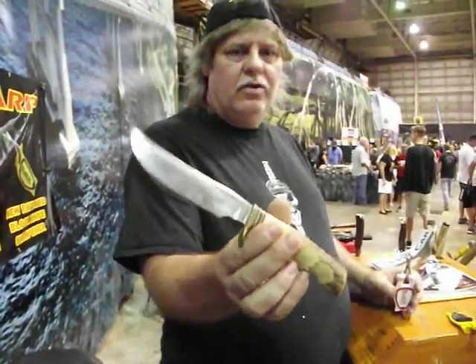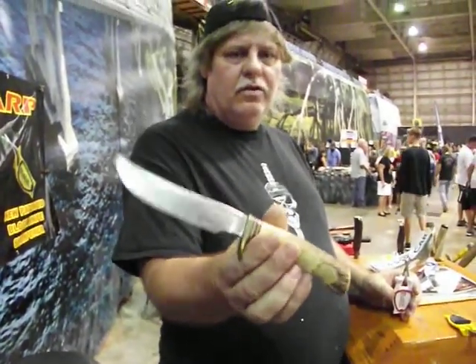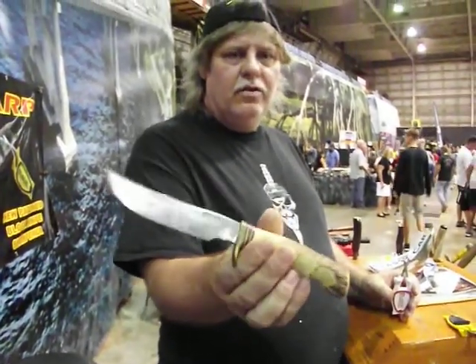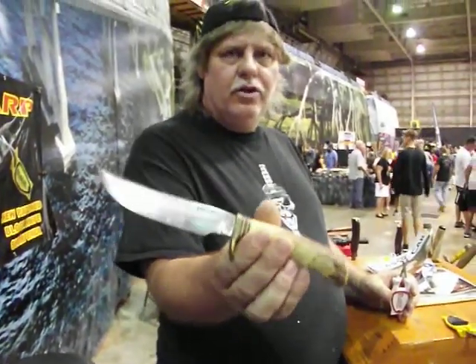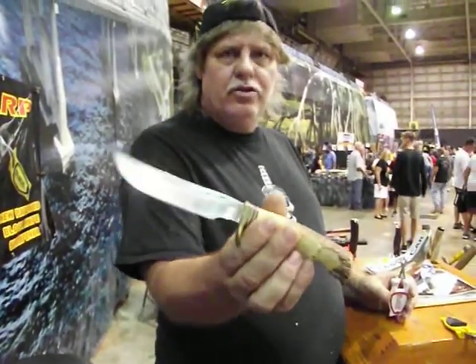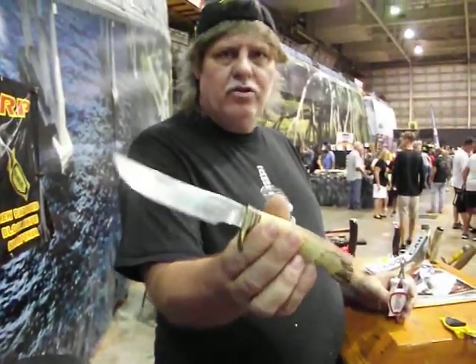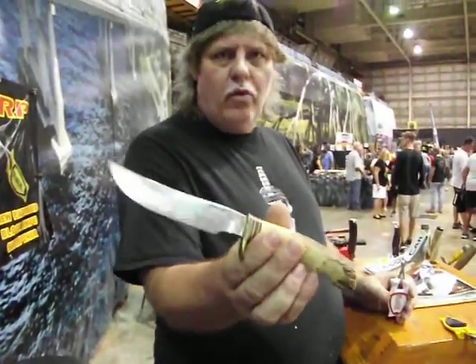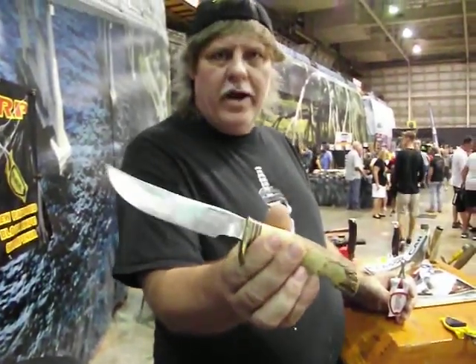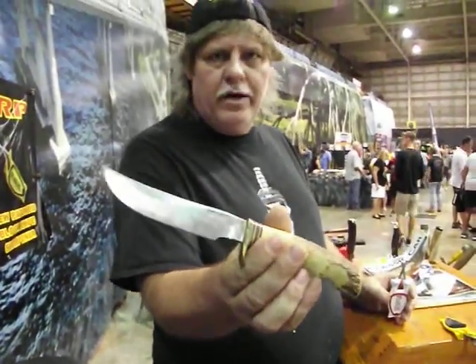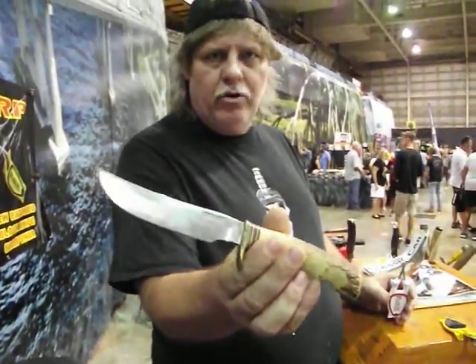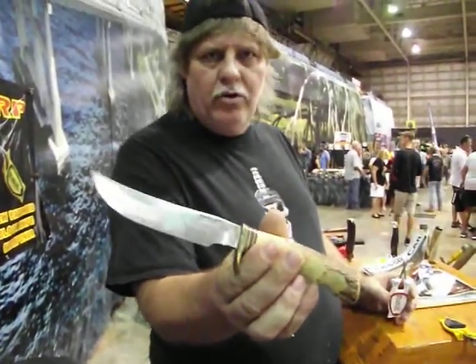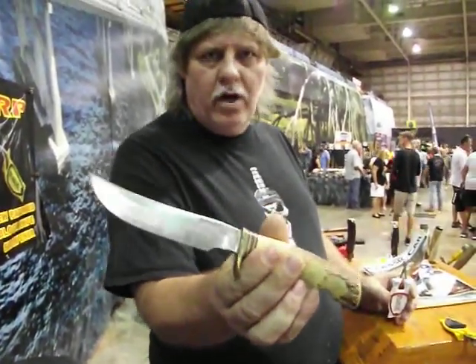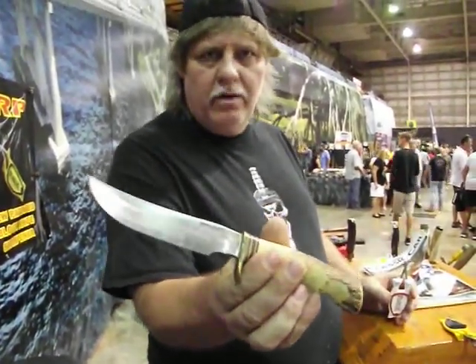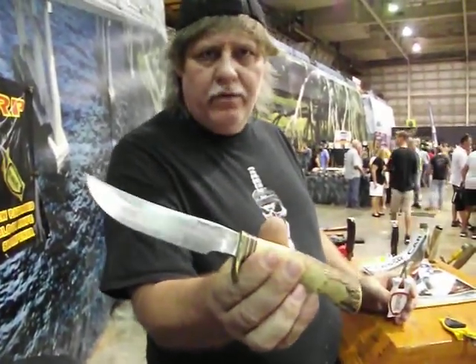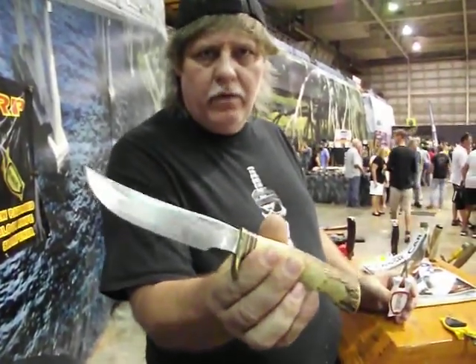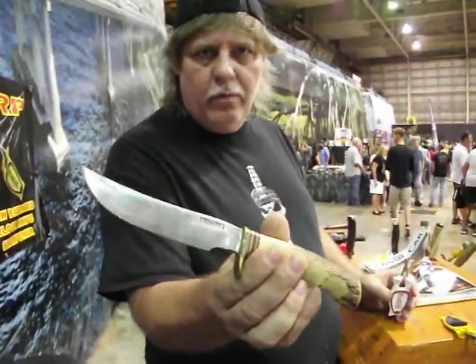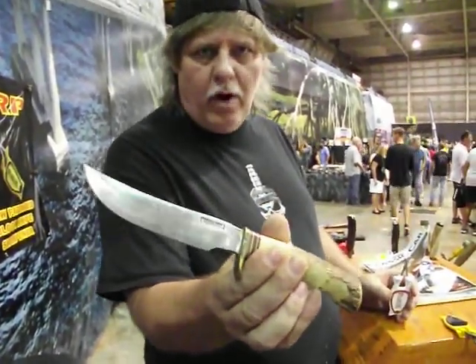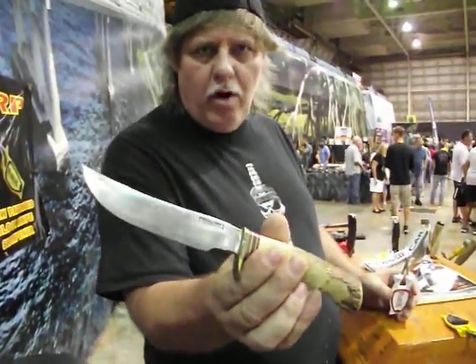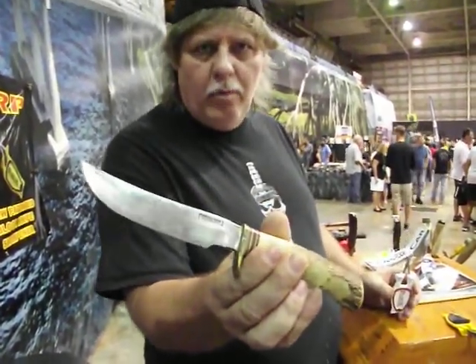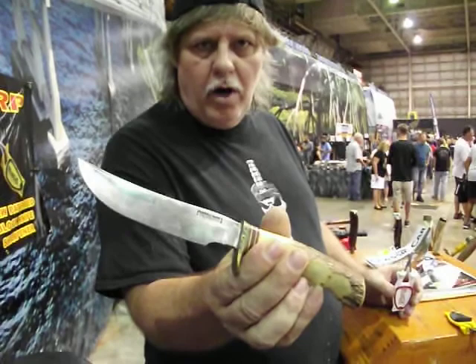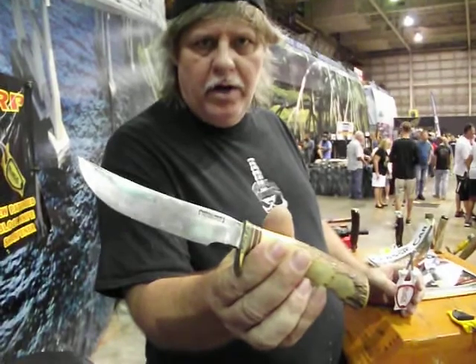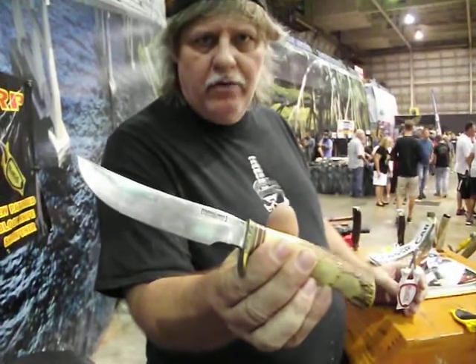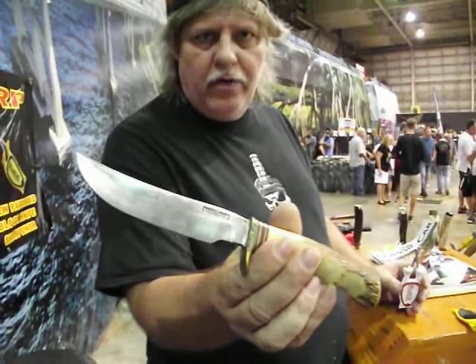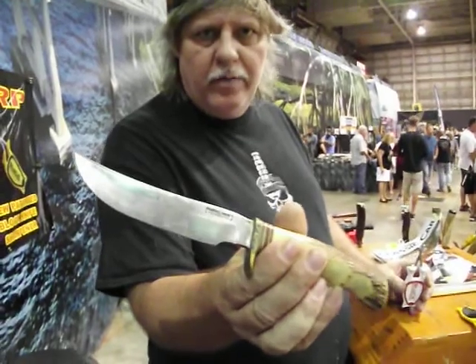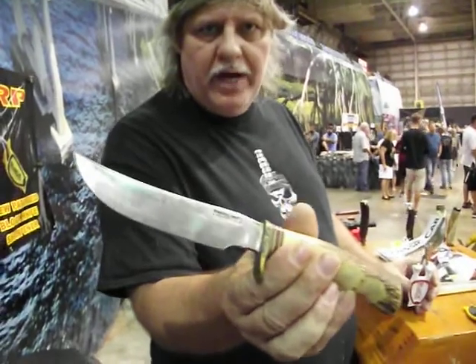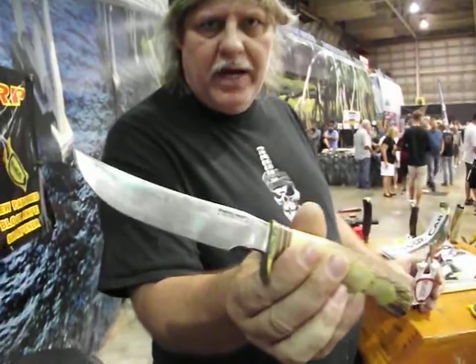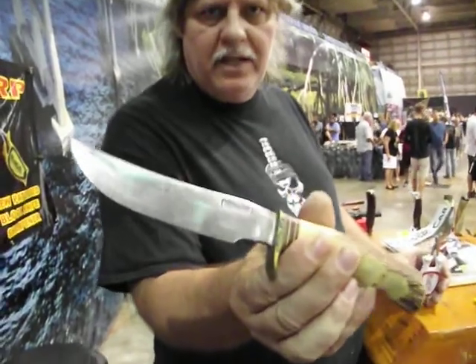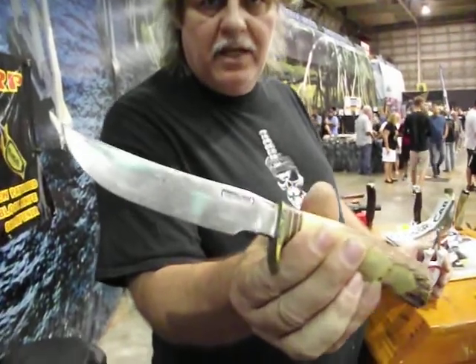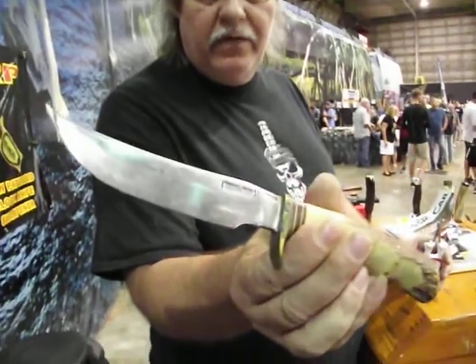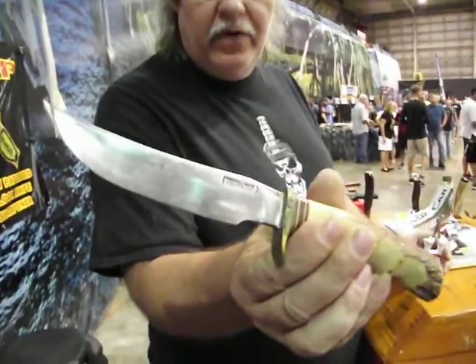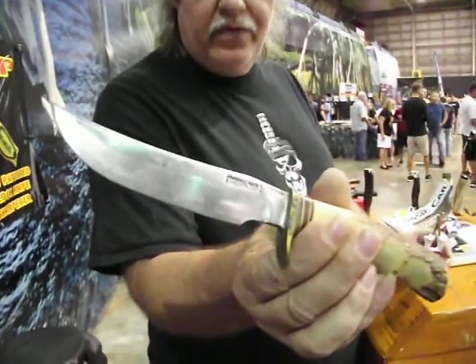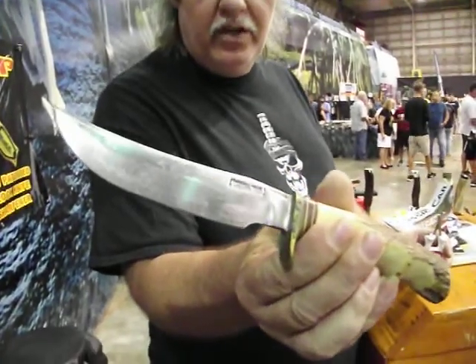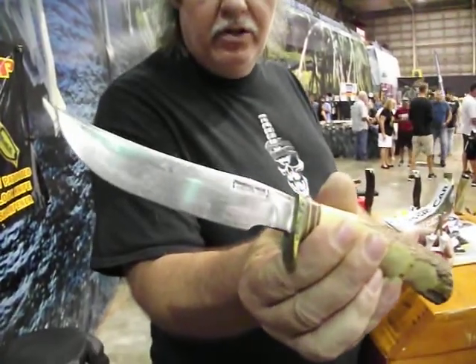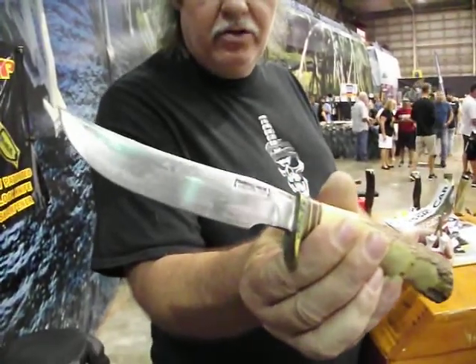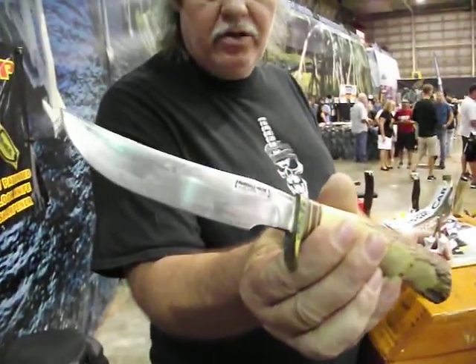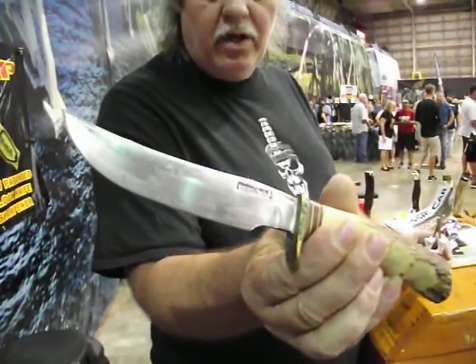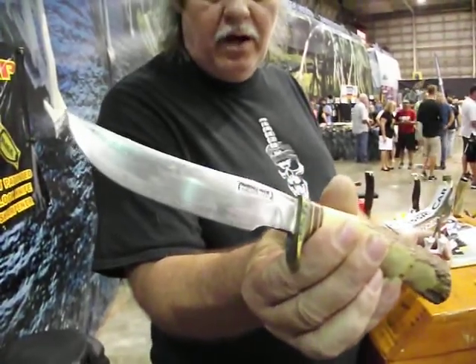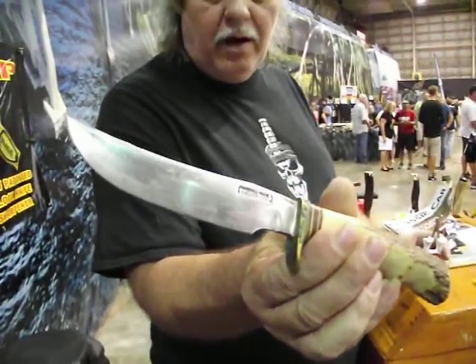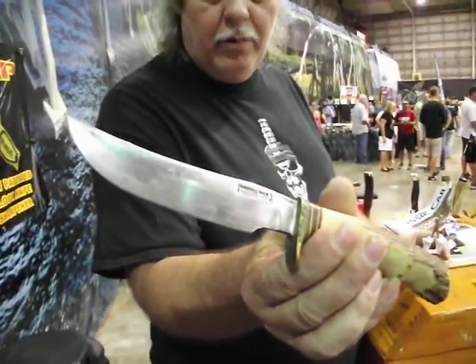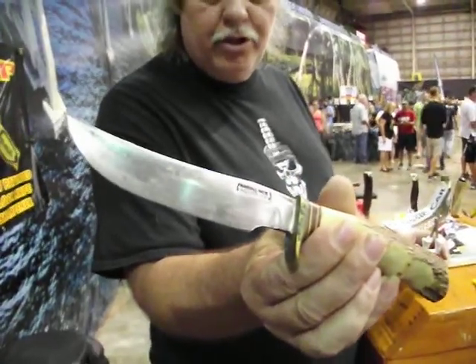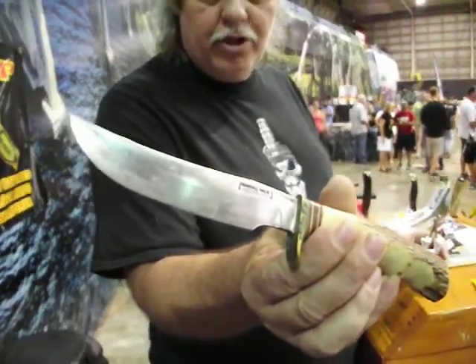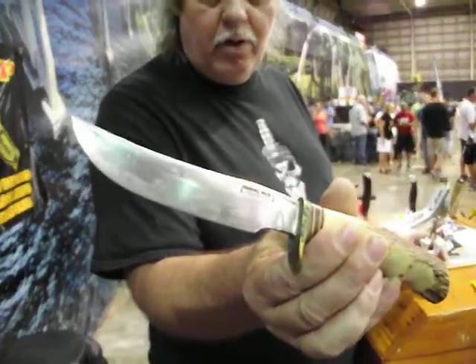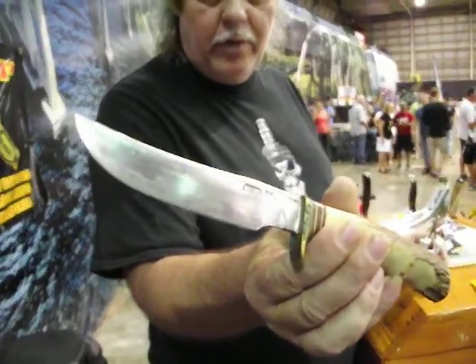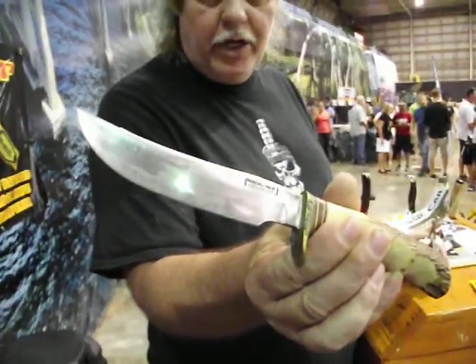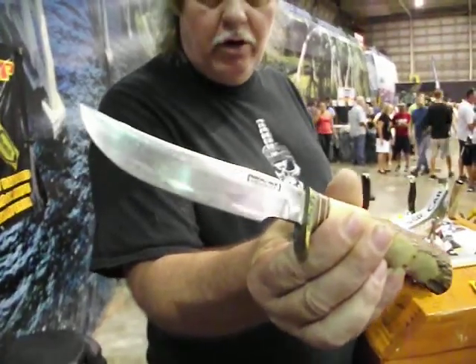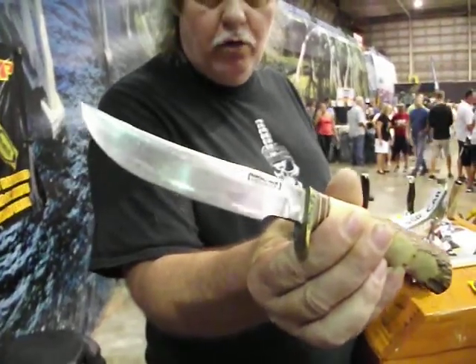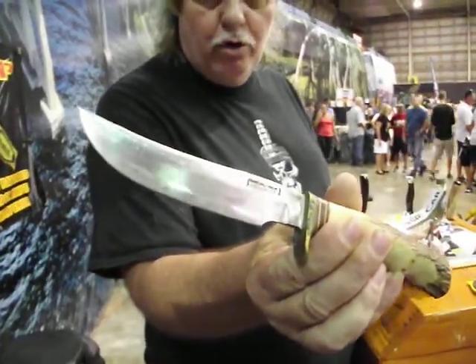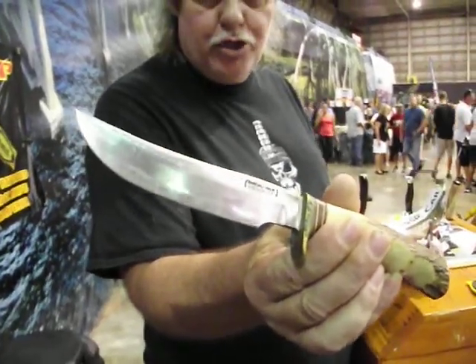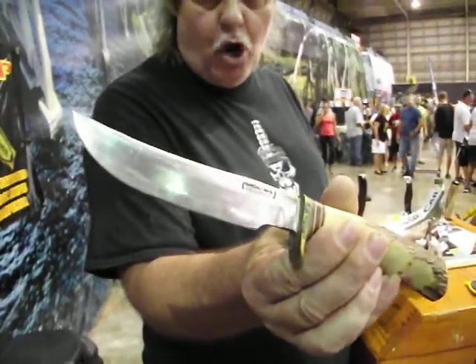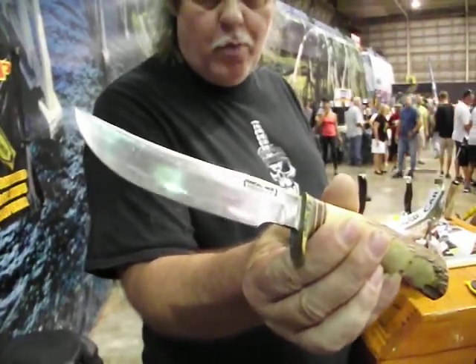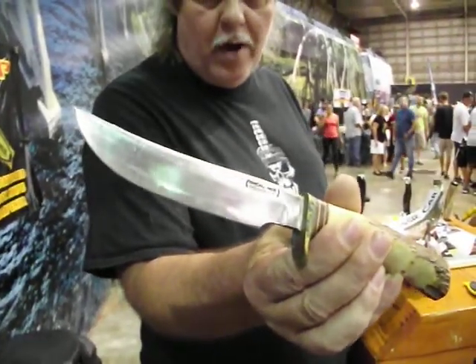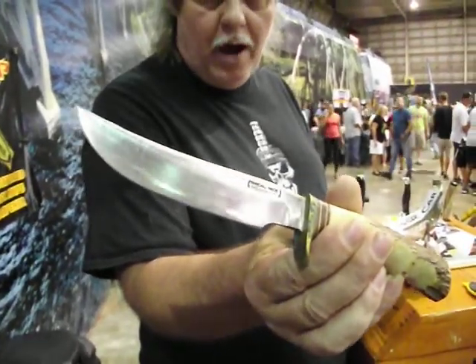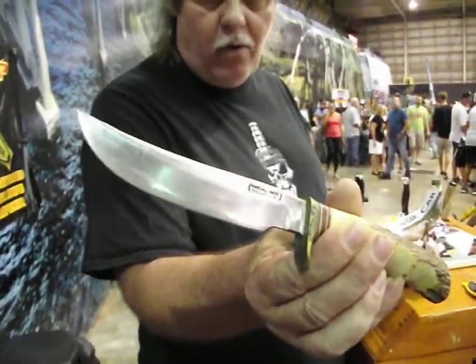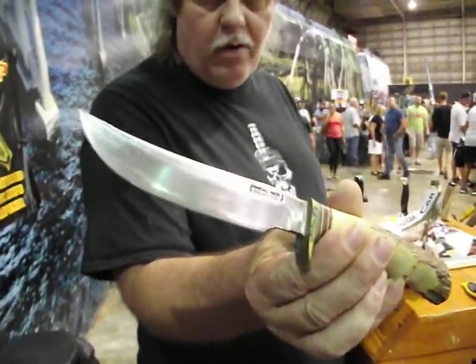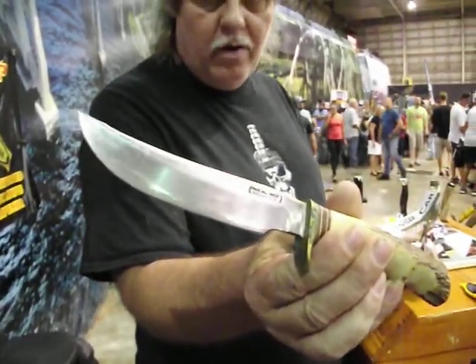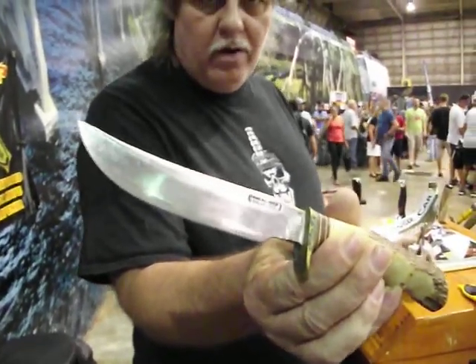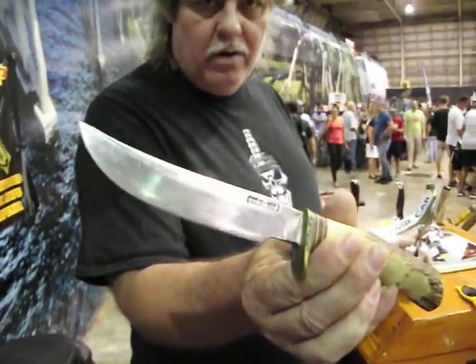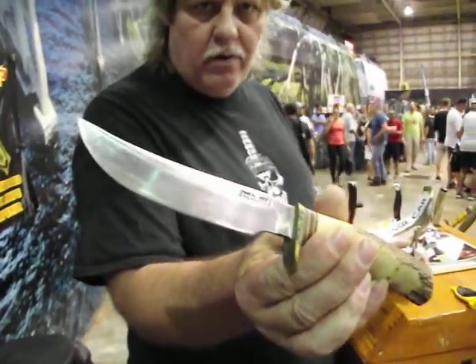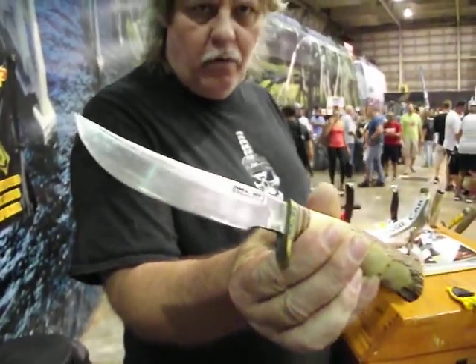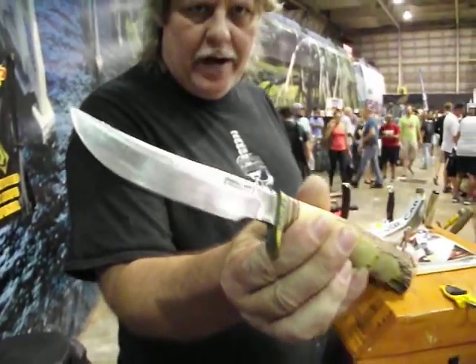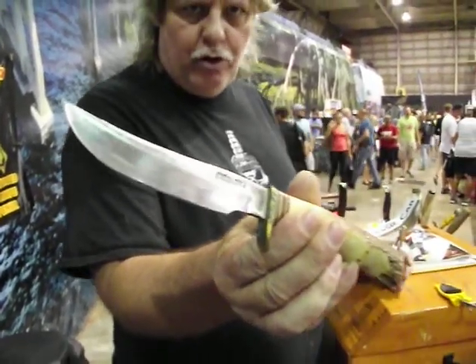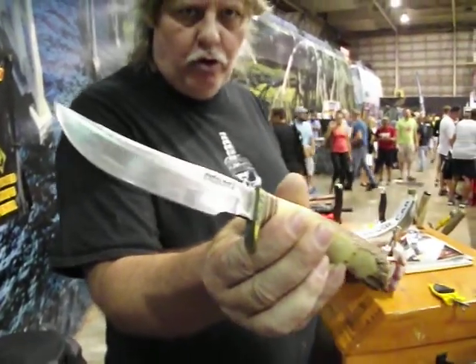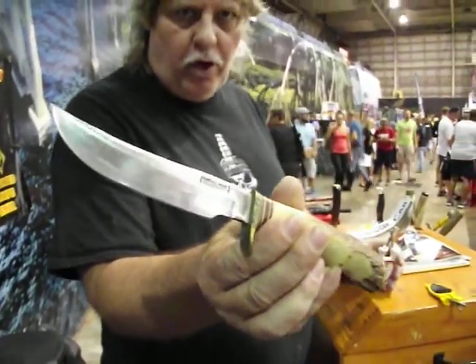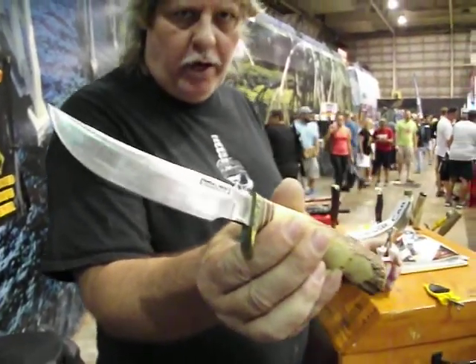This is a Randall knife, brown button from the 1950s. I'm going to show you — I'm going to get it real sharp now.